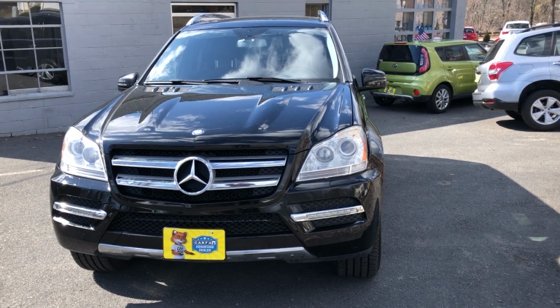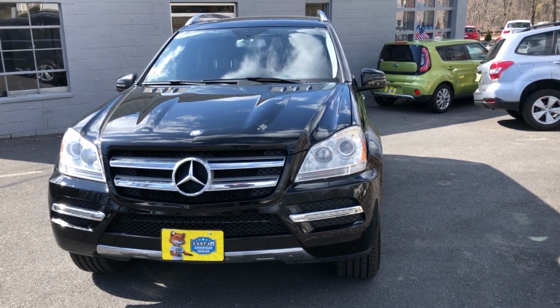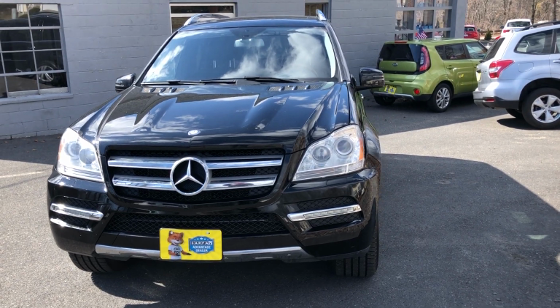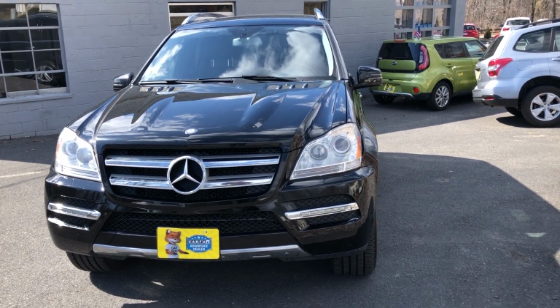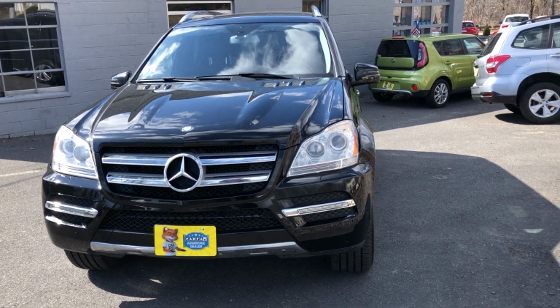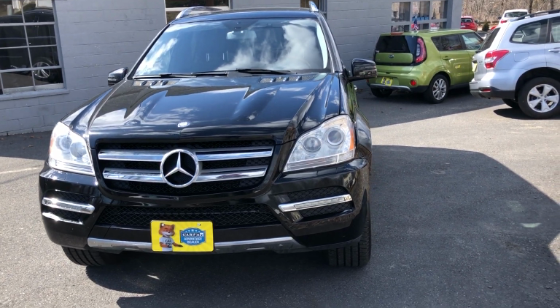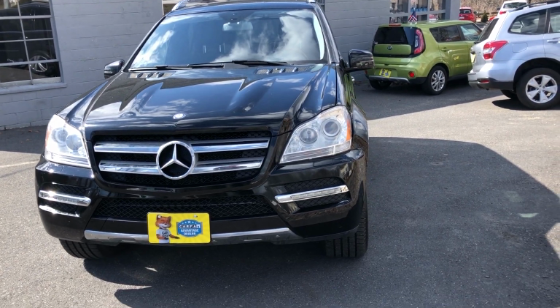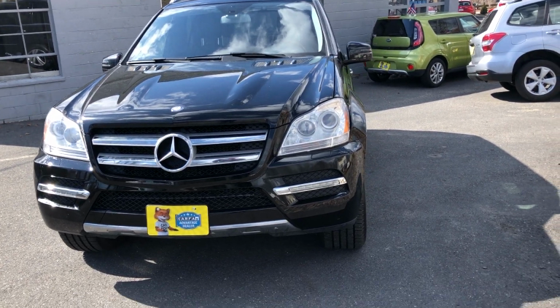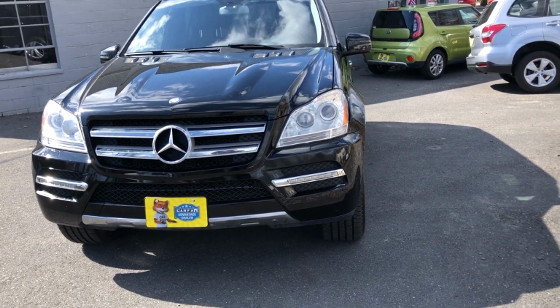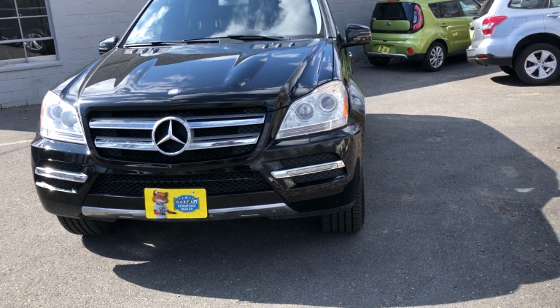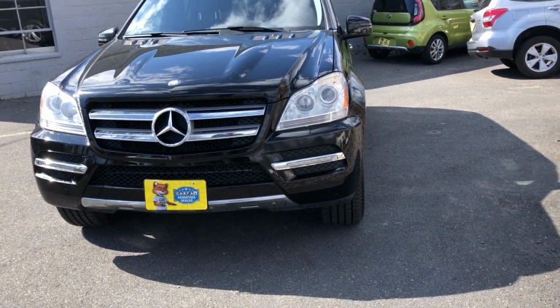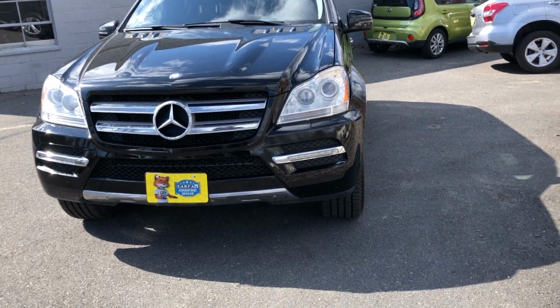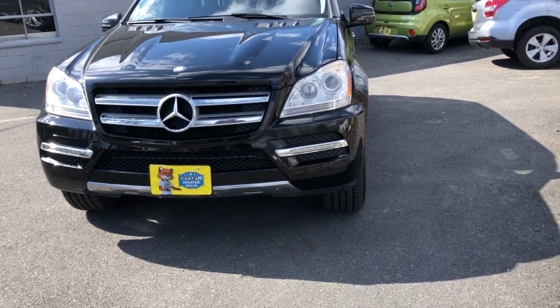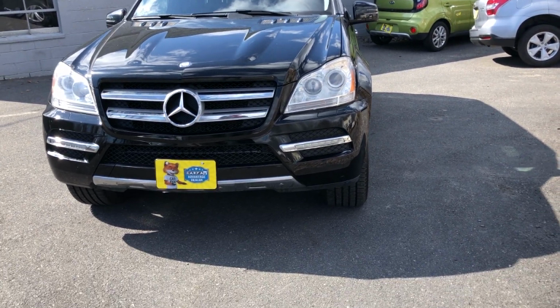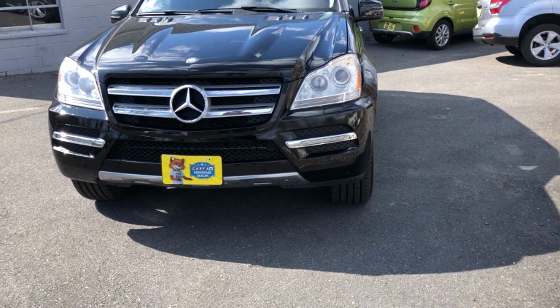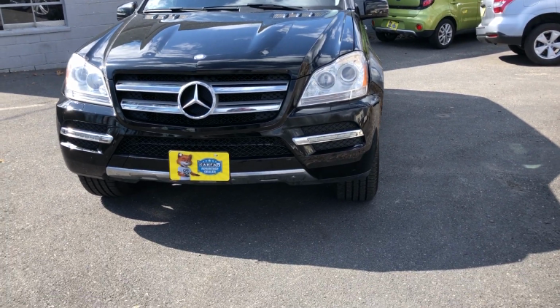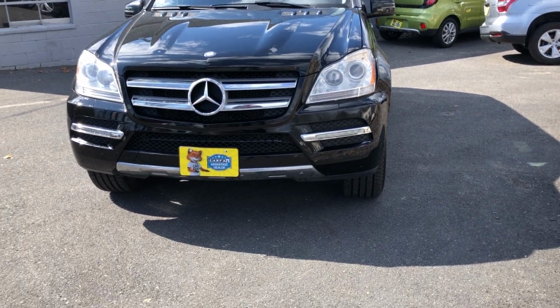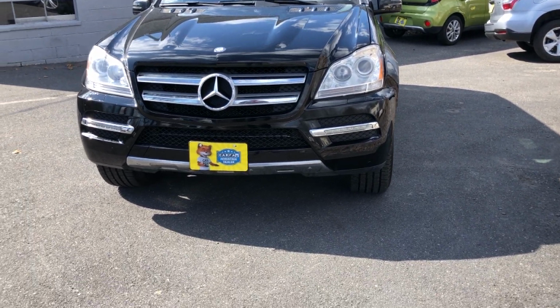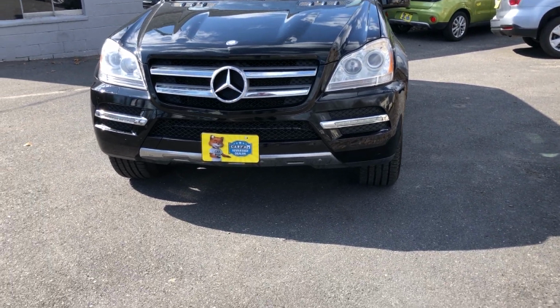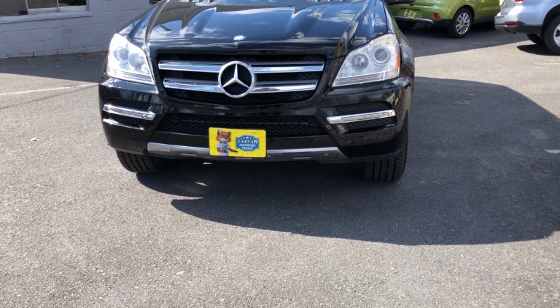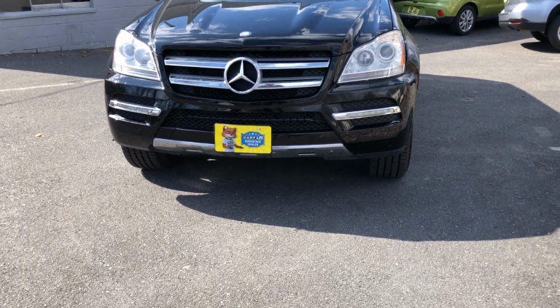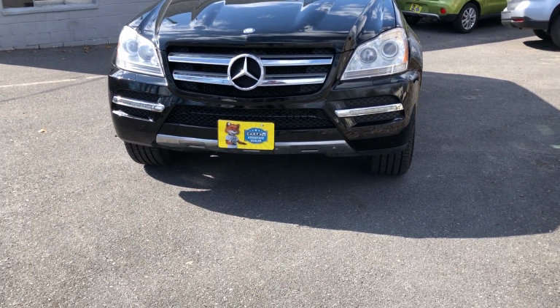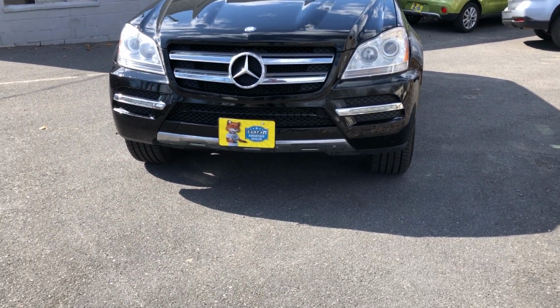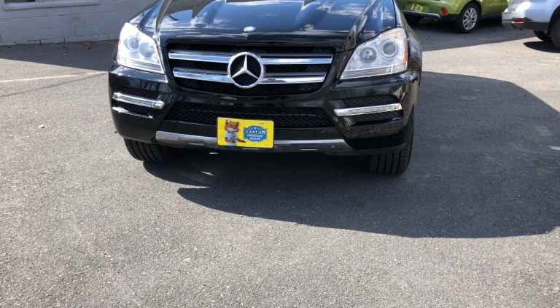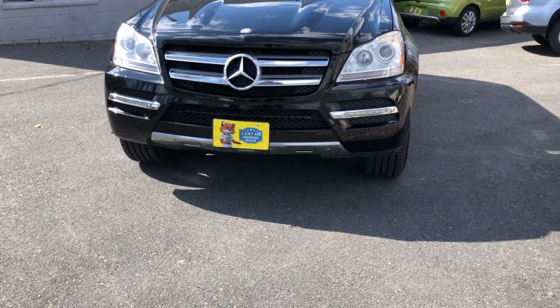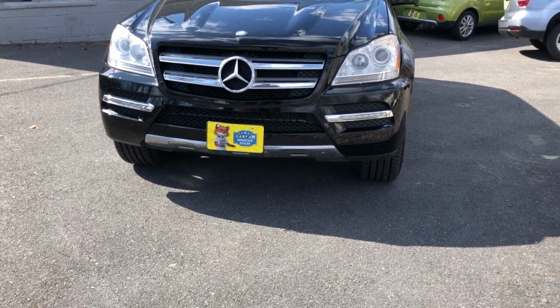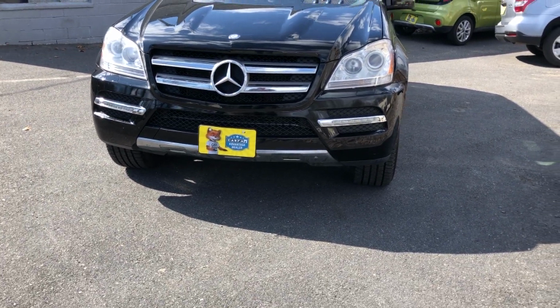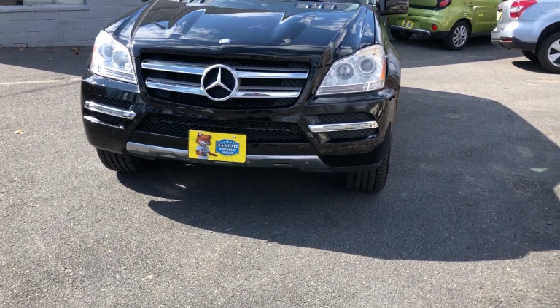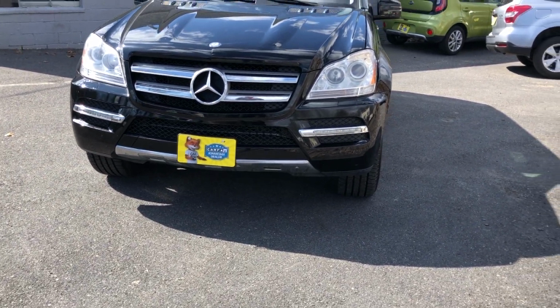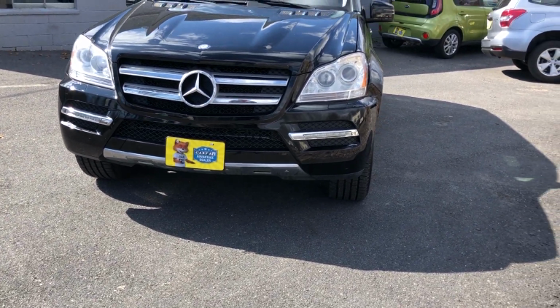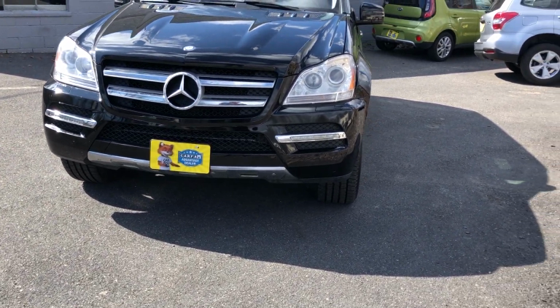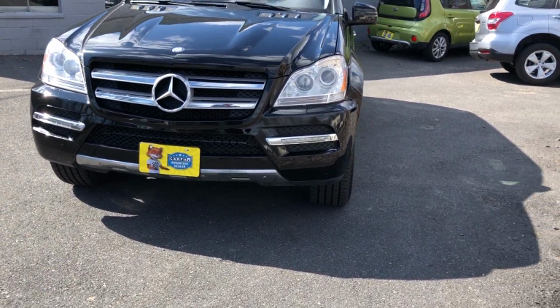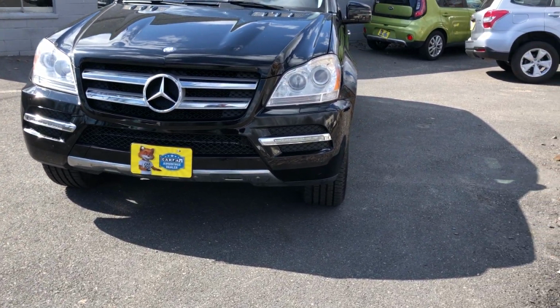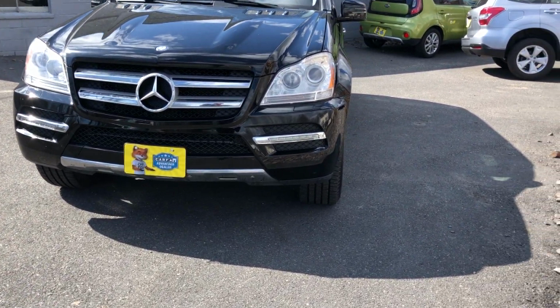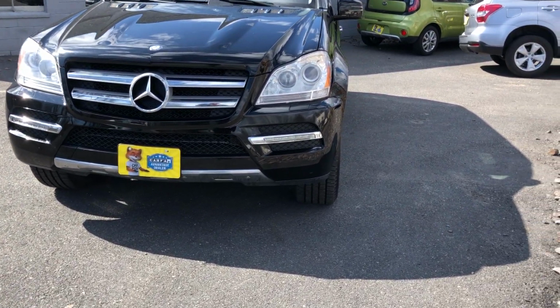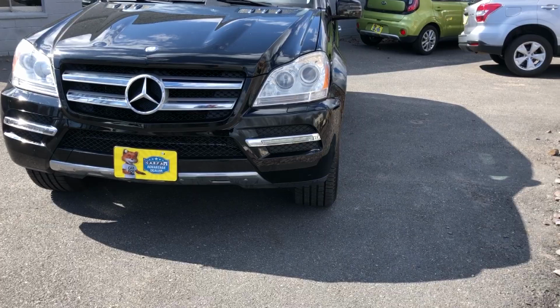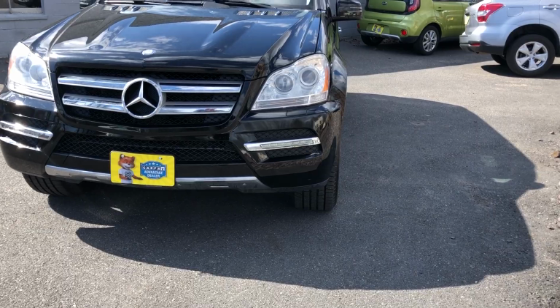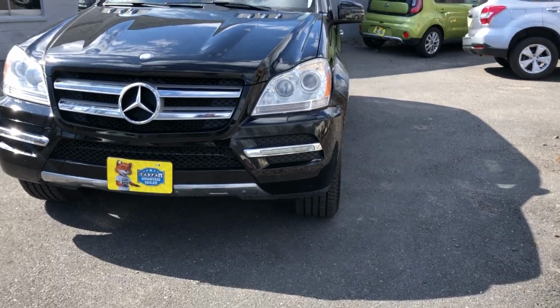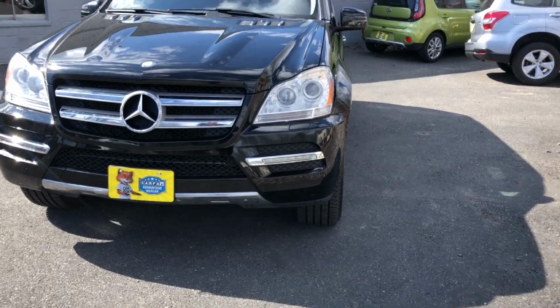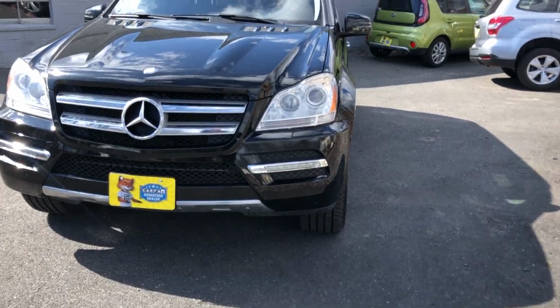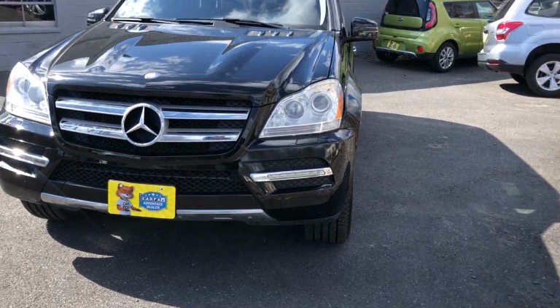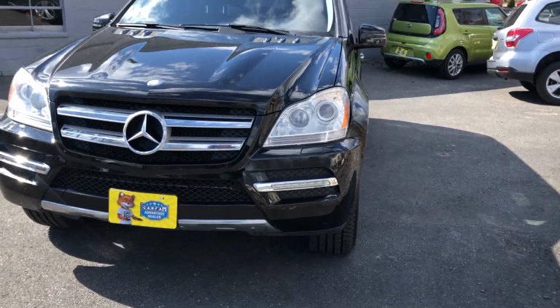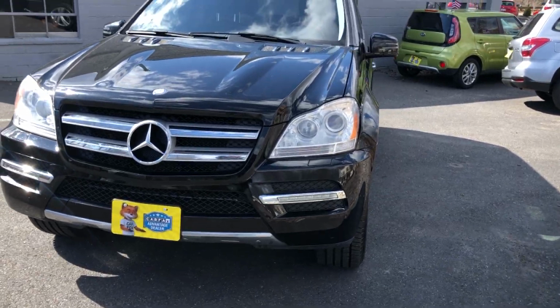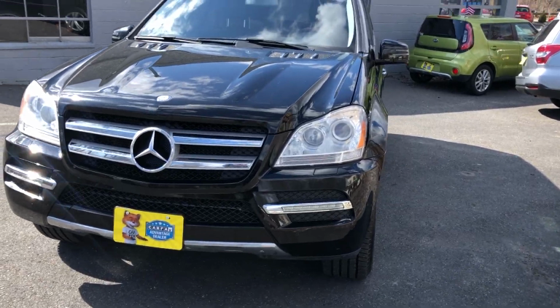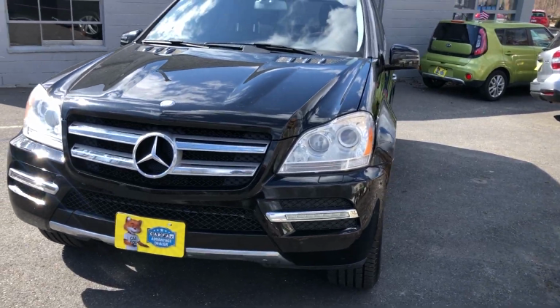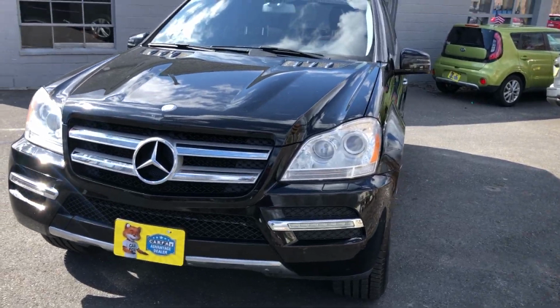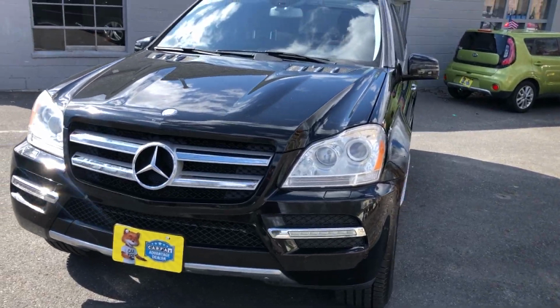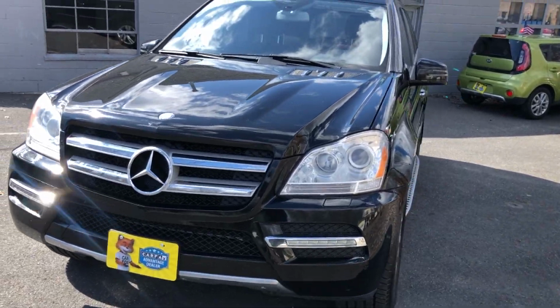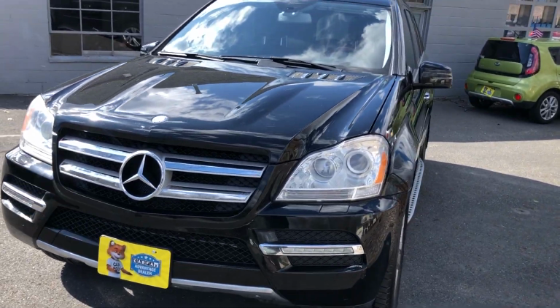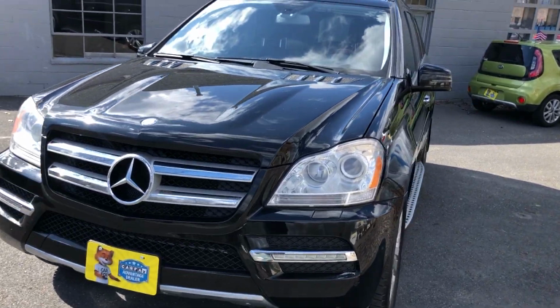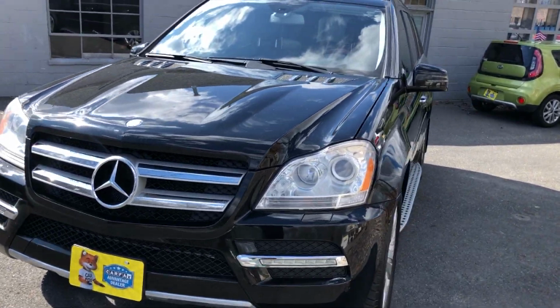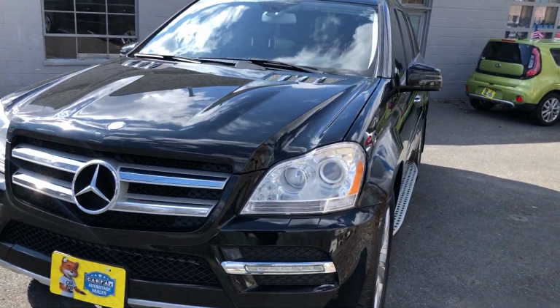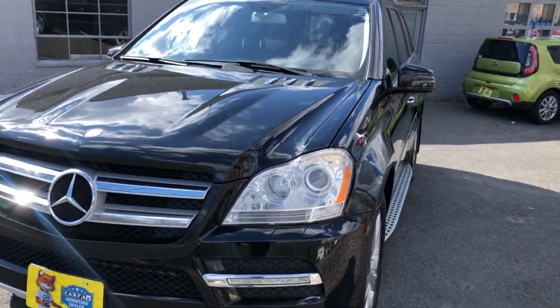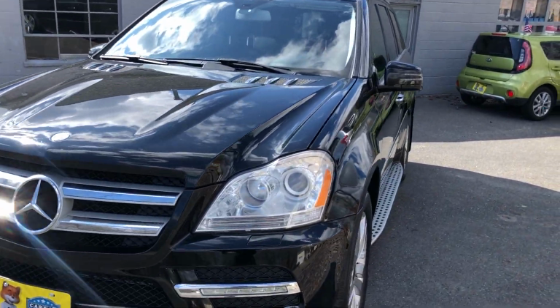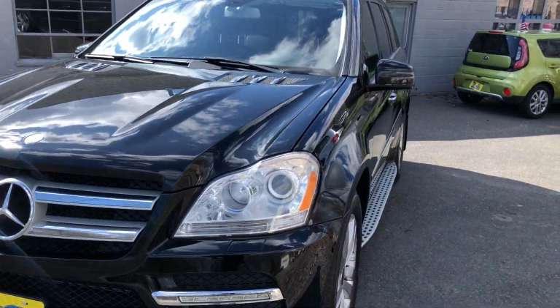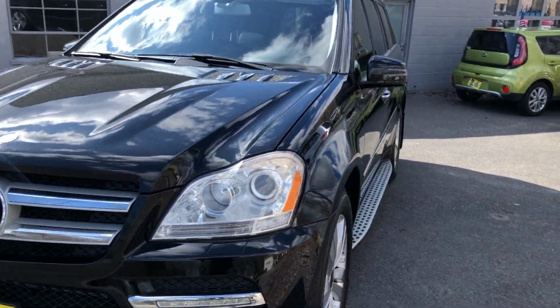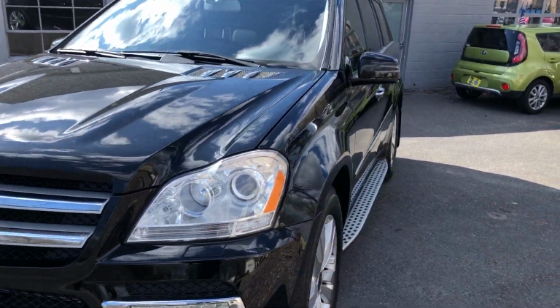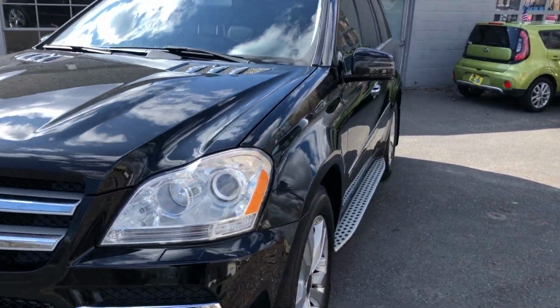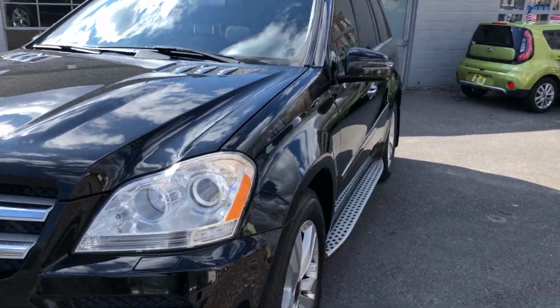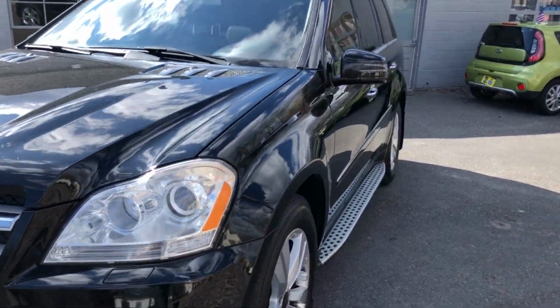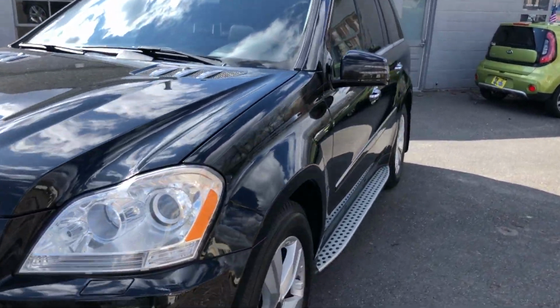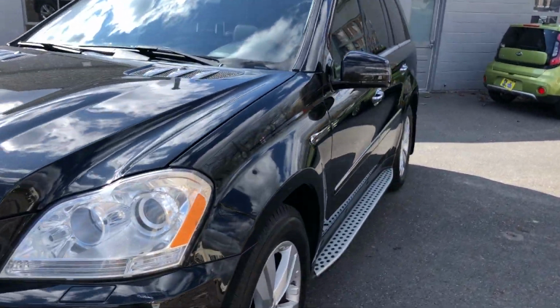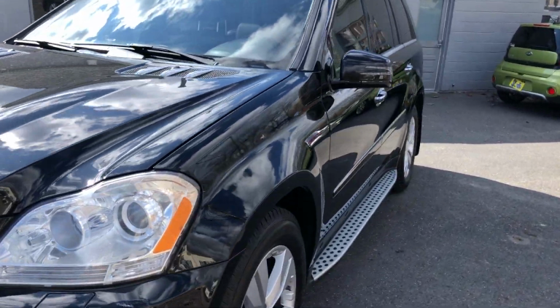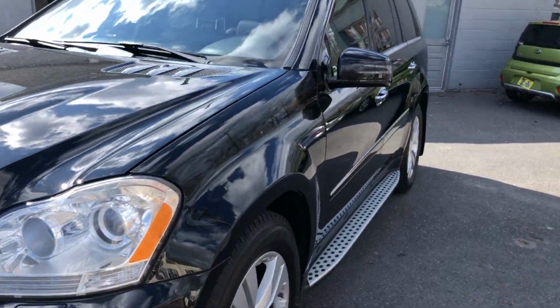Hello, we're at Laren Auto Sales, and today we are looking at a 2012 Mercedes-Benz GL450.